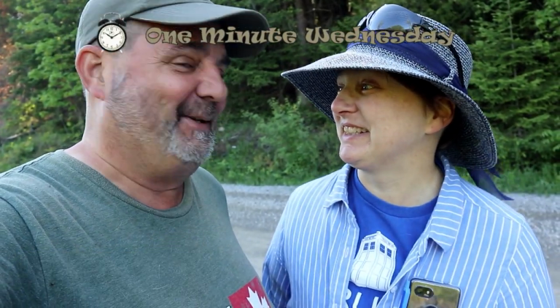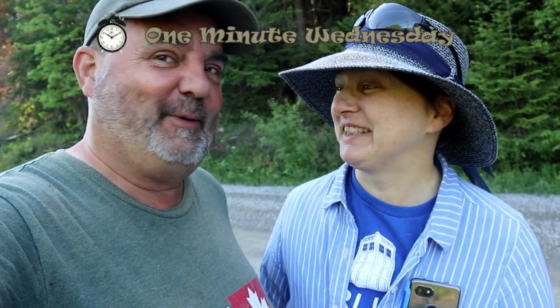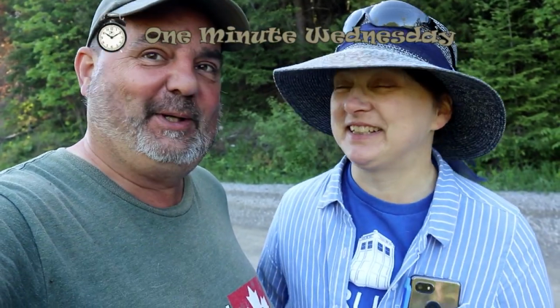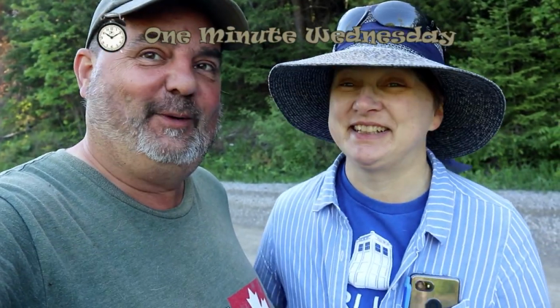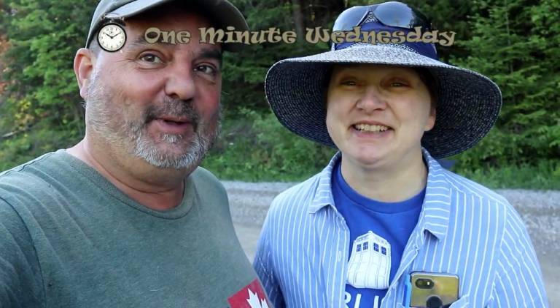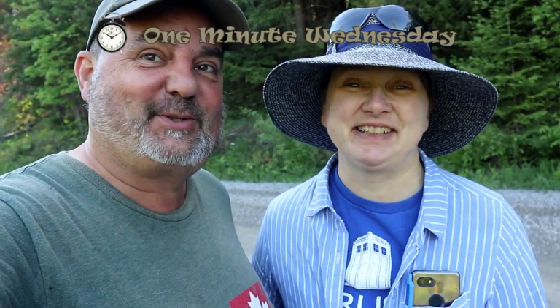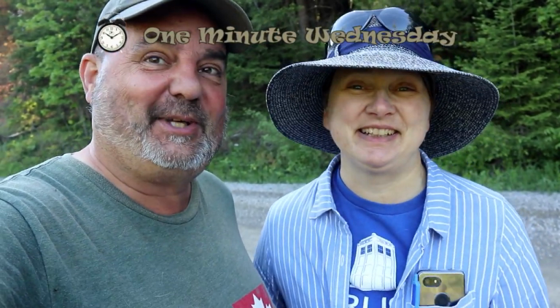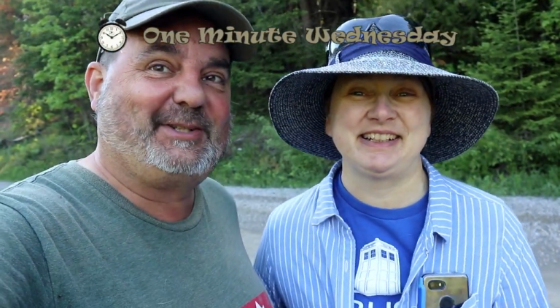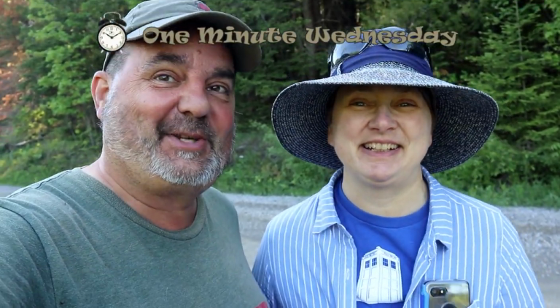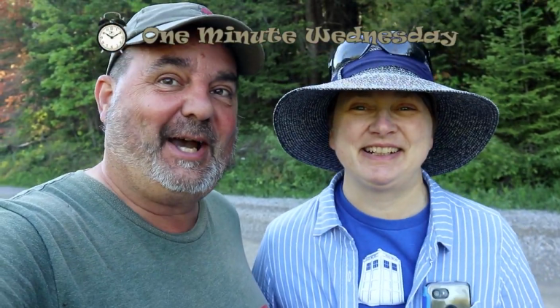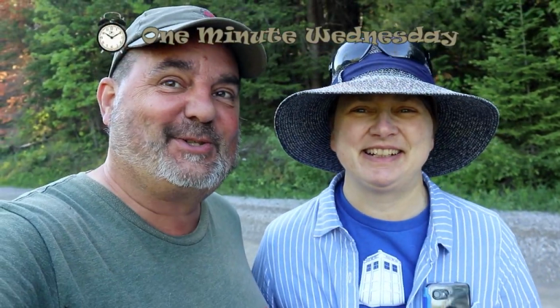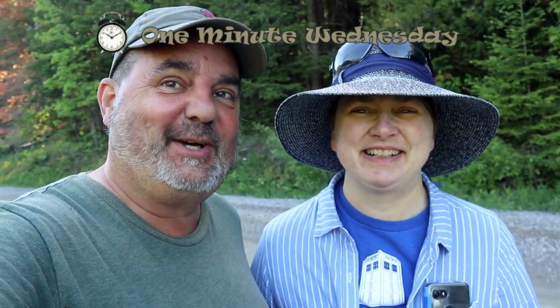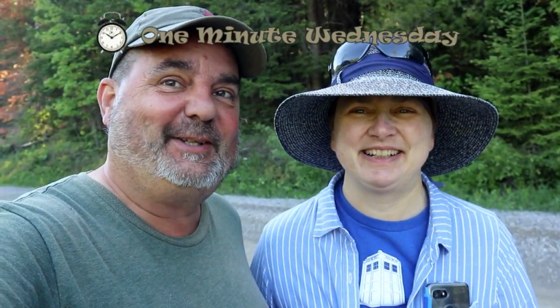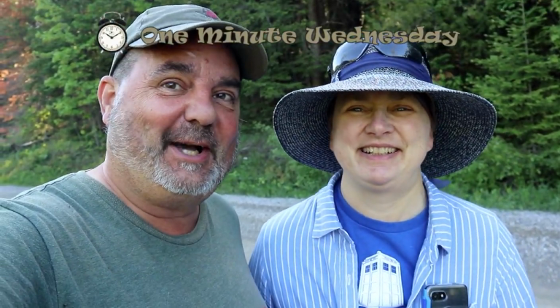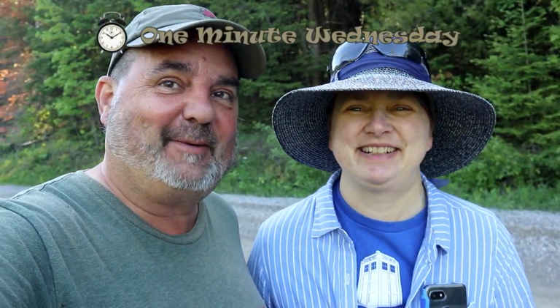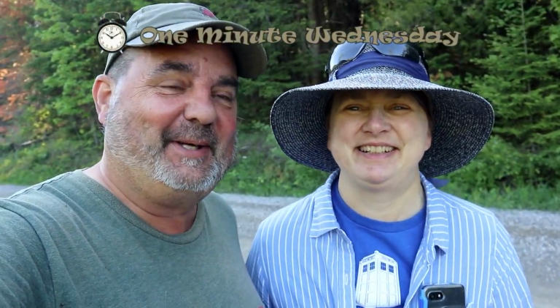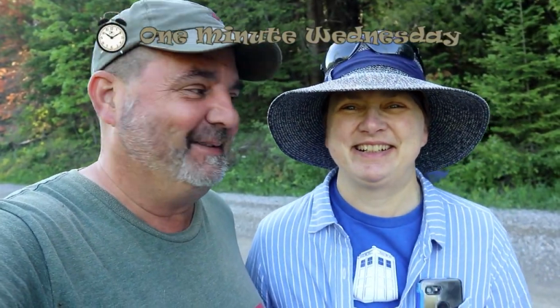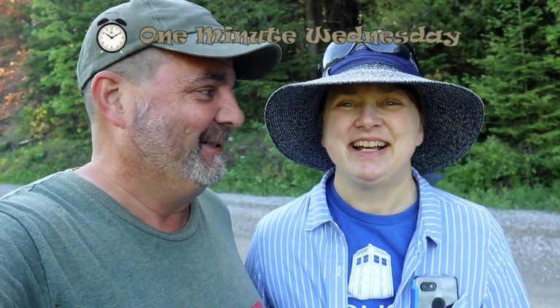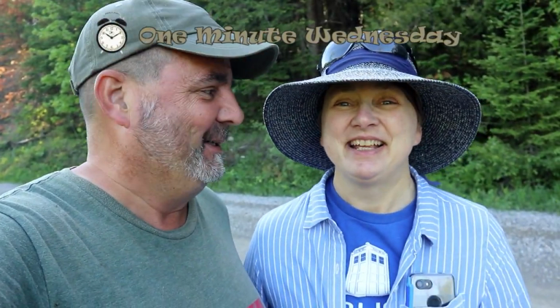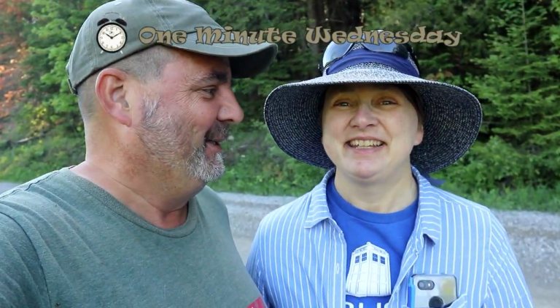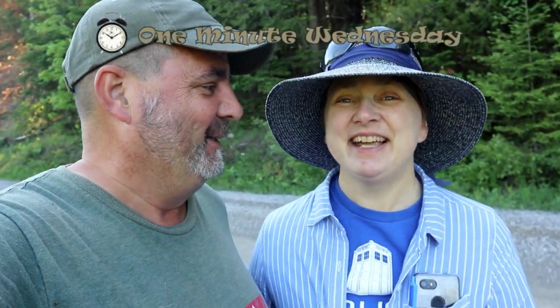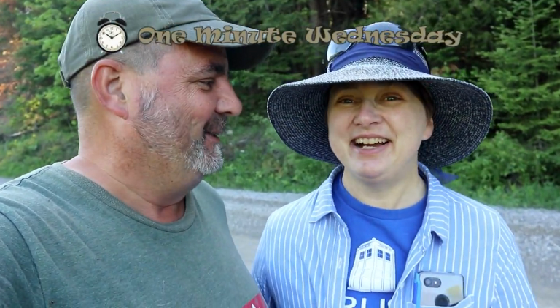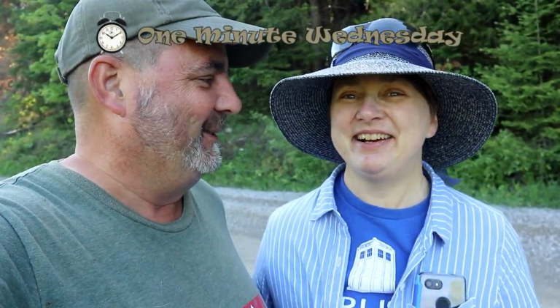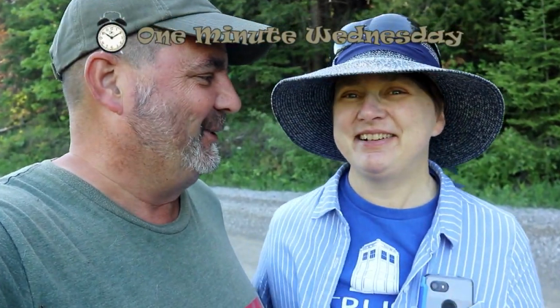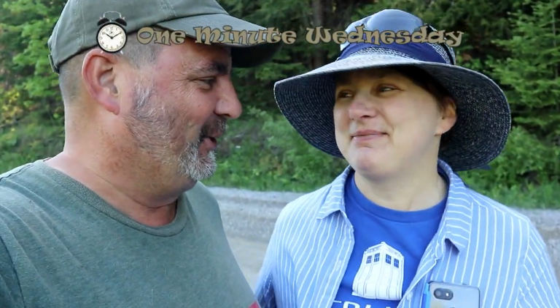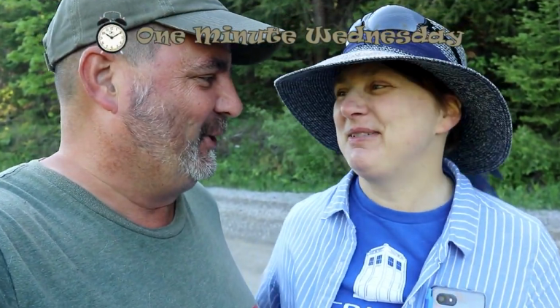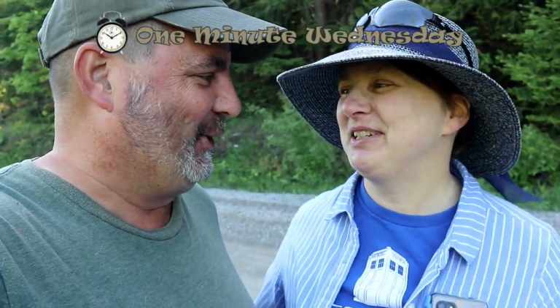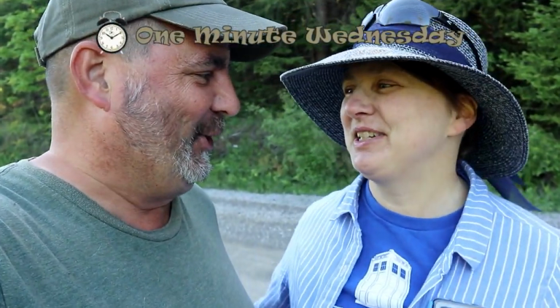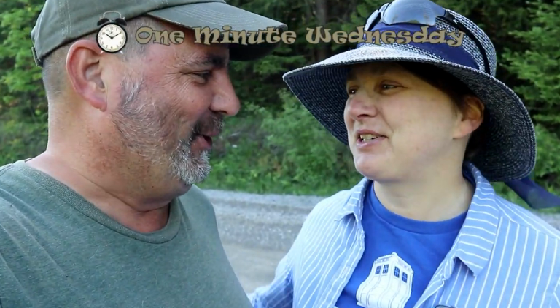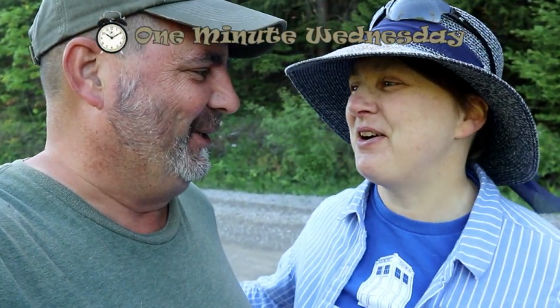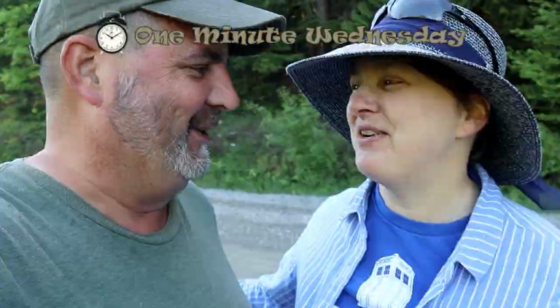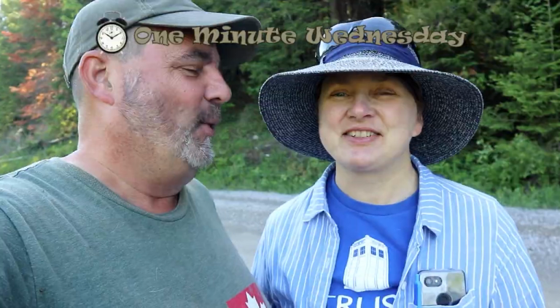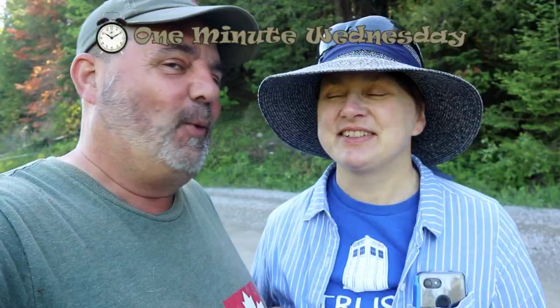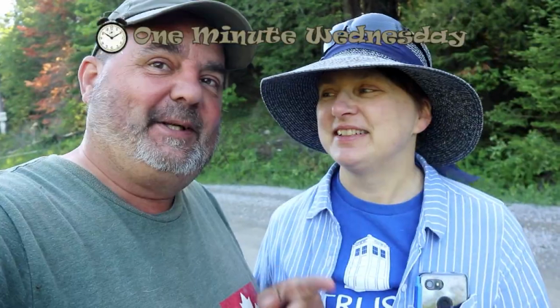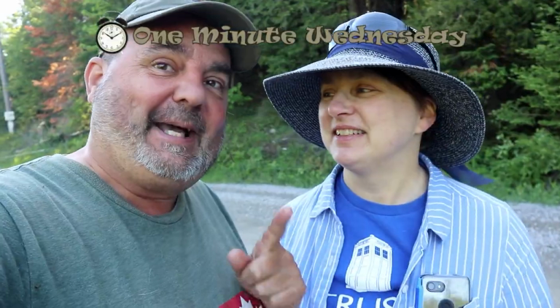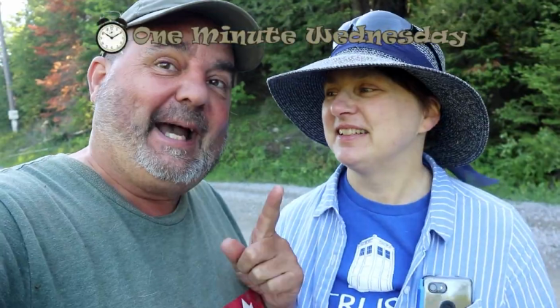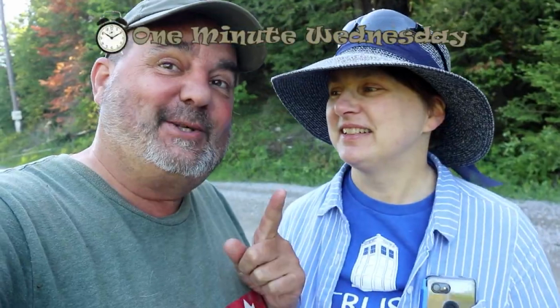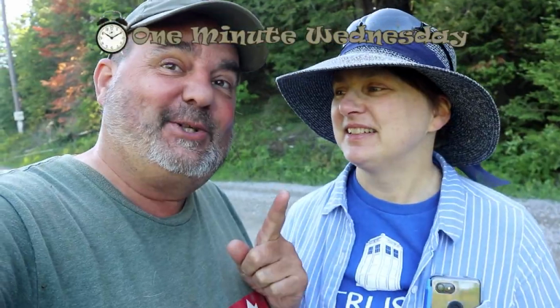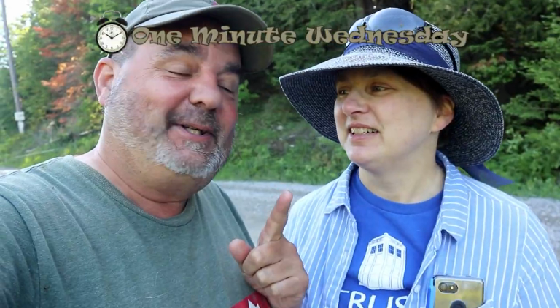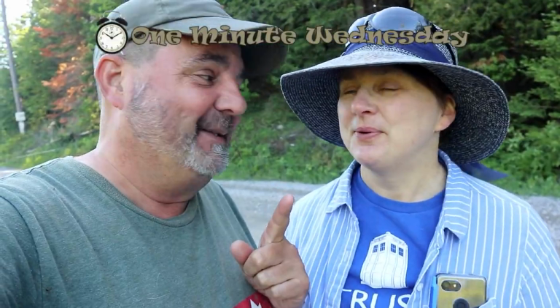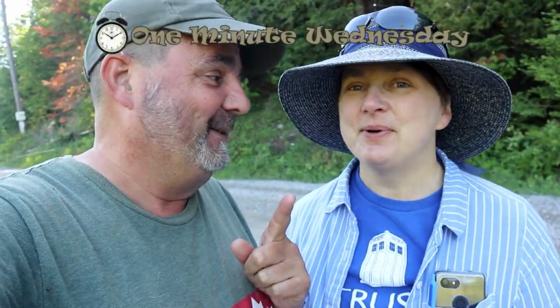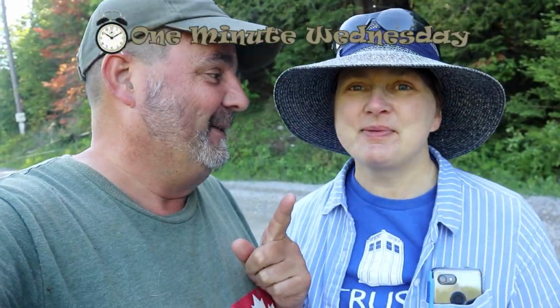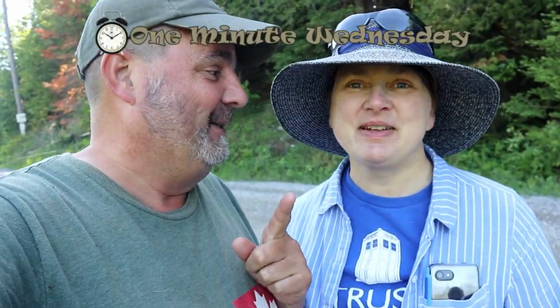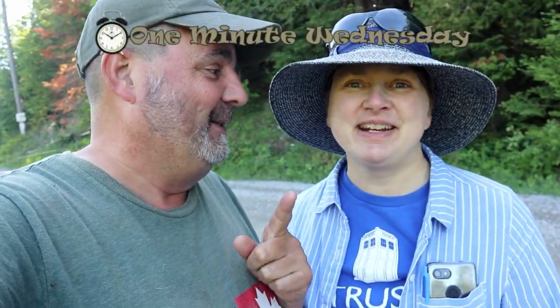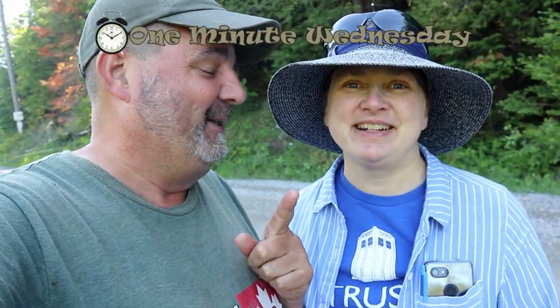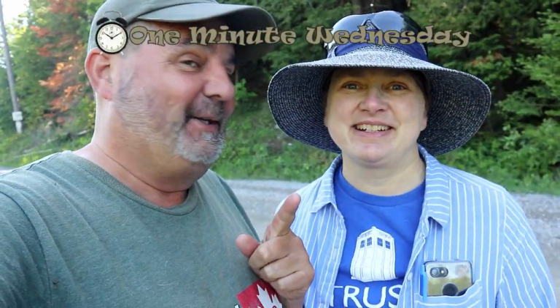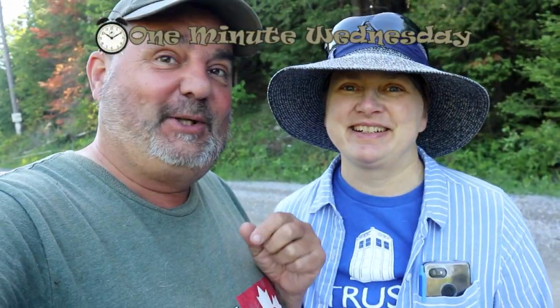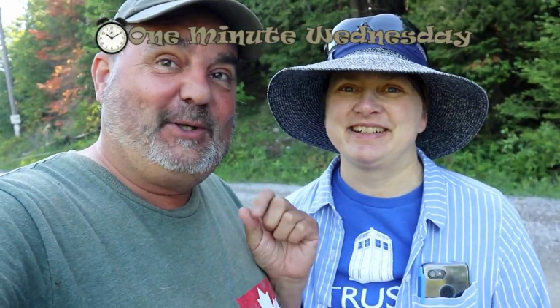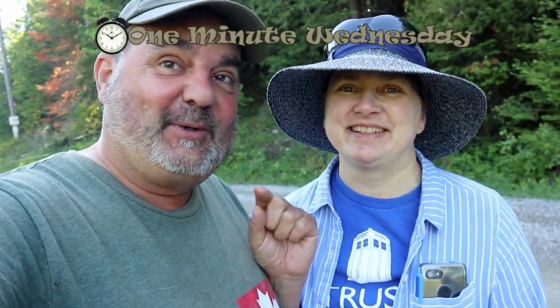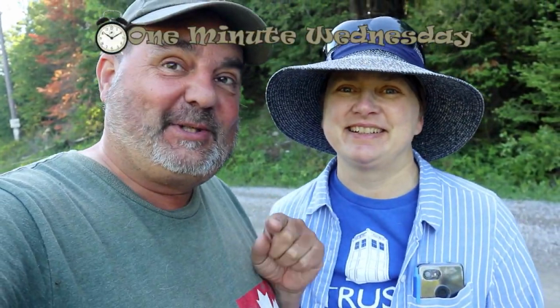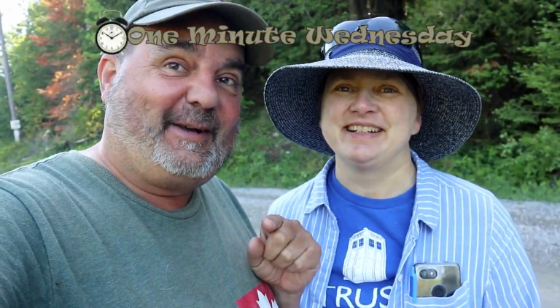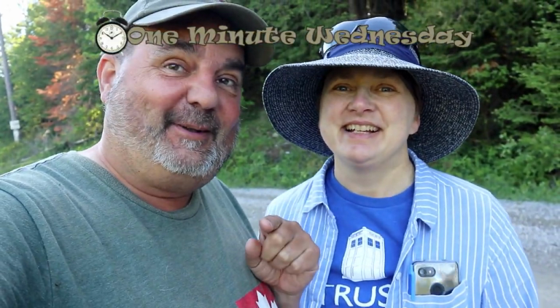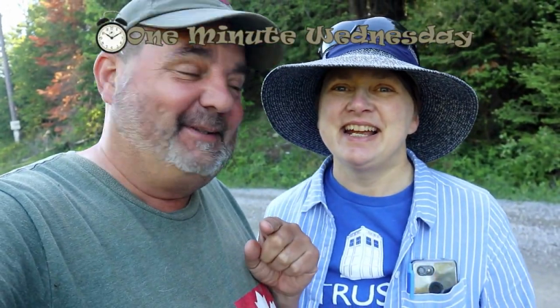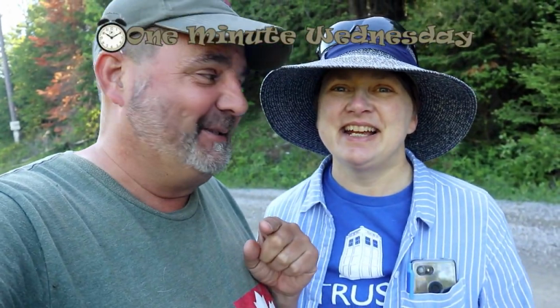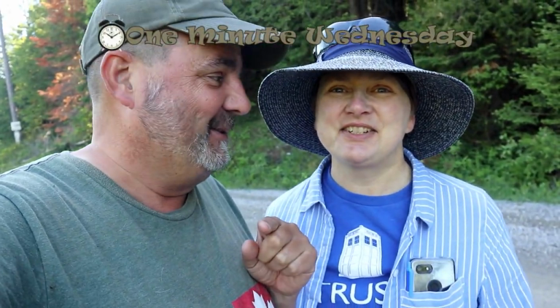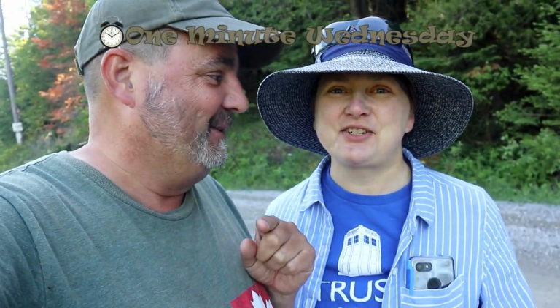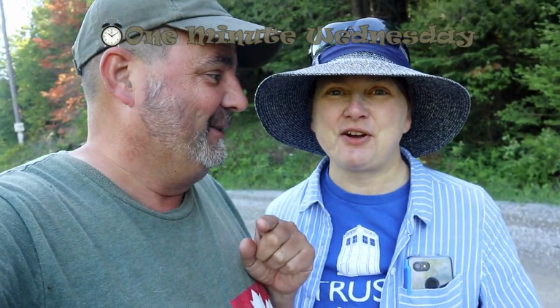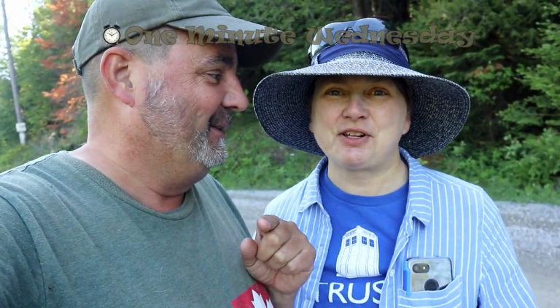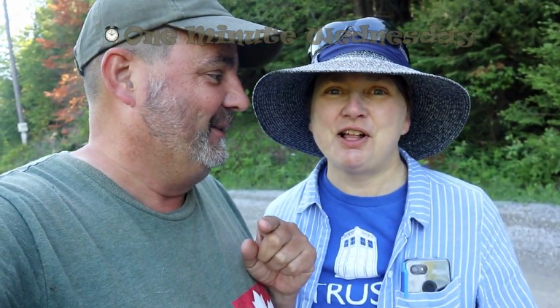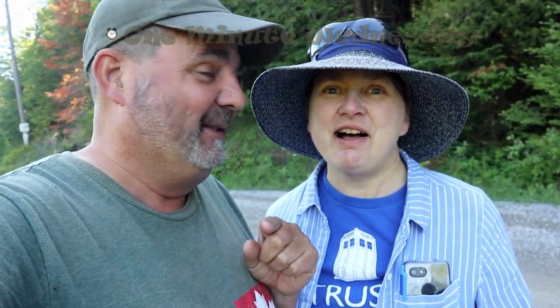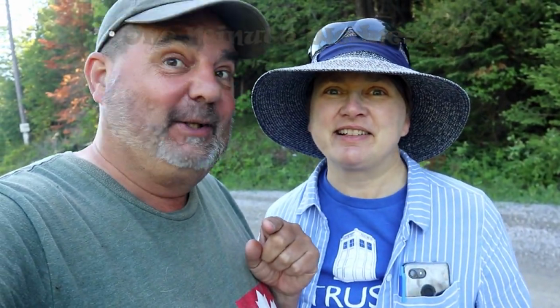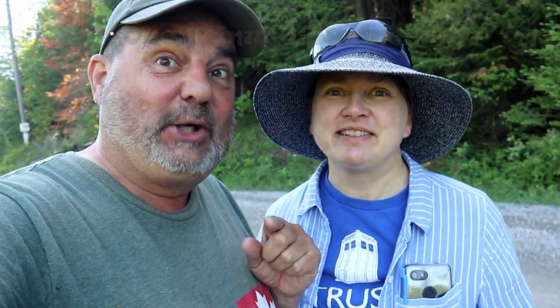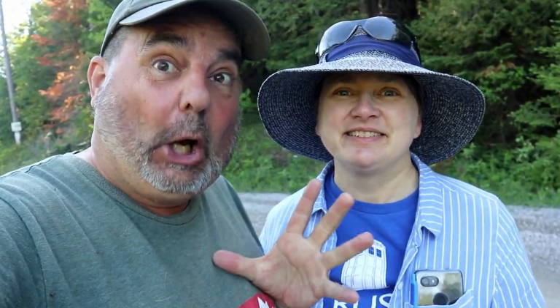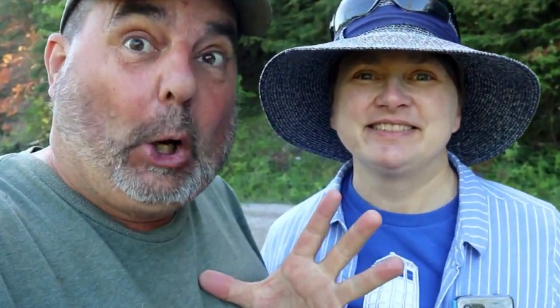Yeah, let's get this cache done. You got a minute? Yeah, I got a minute. Let's go! One cache? One minute. Cue the title. And start the clock! Go!